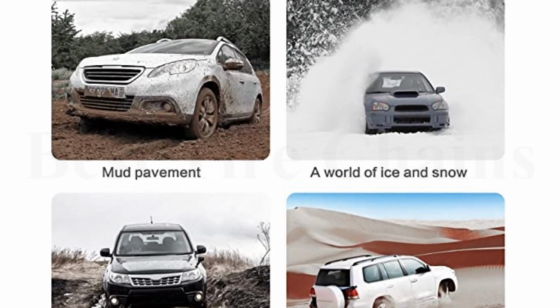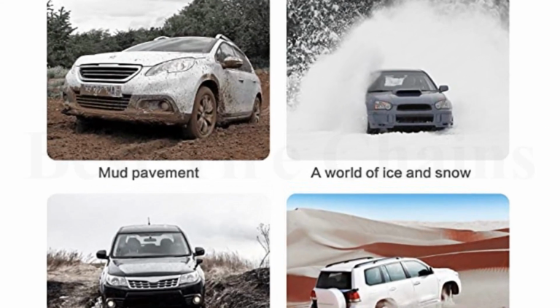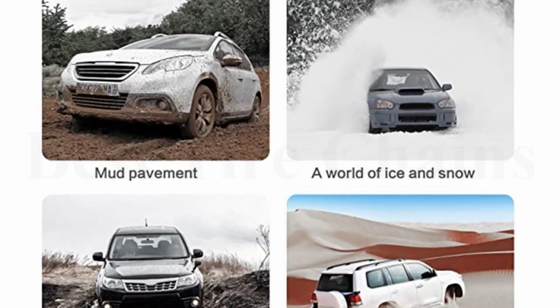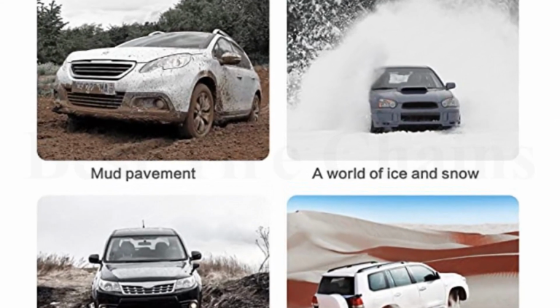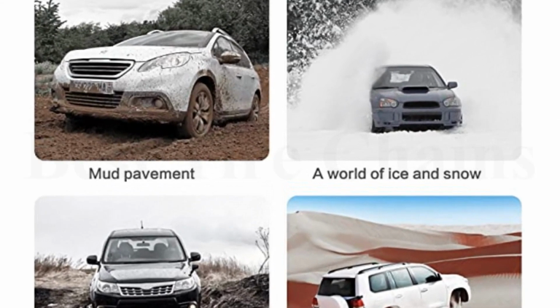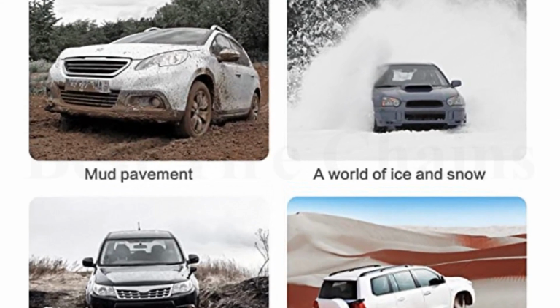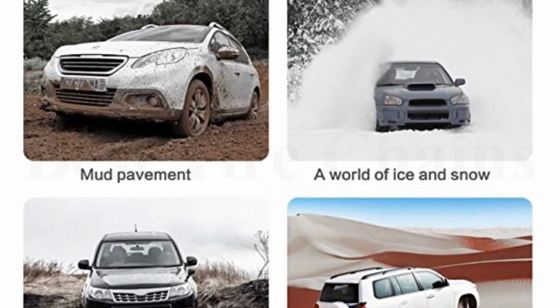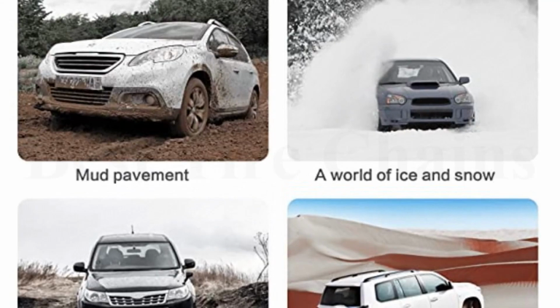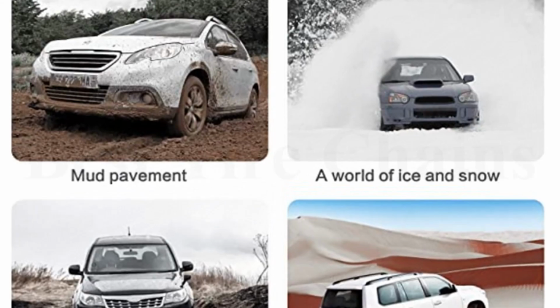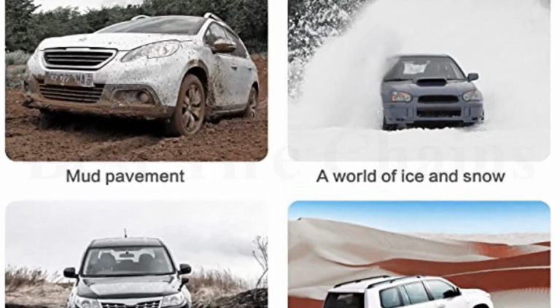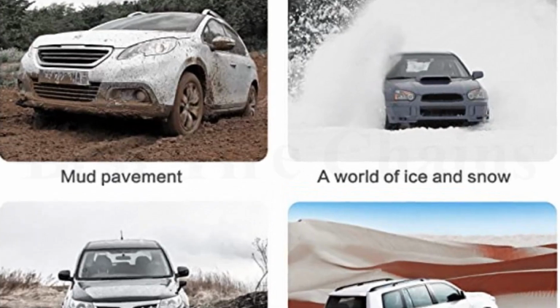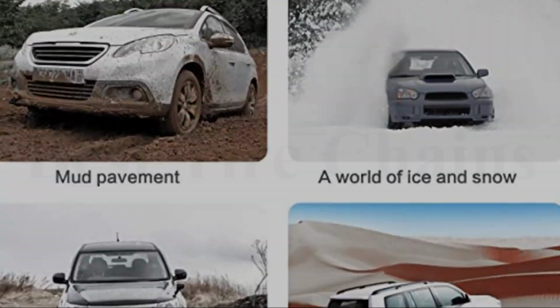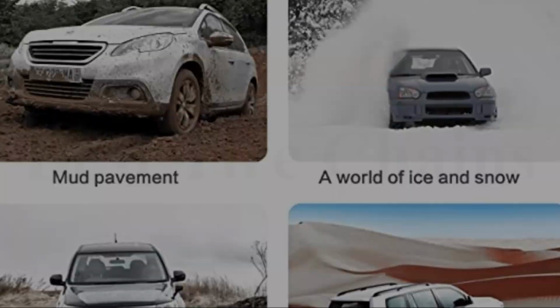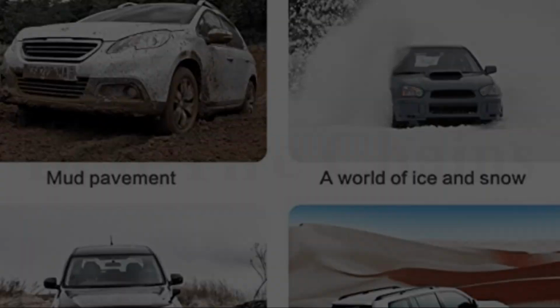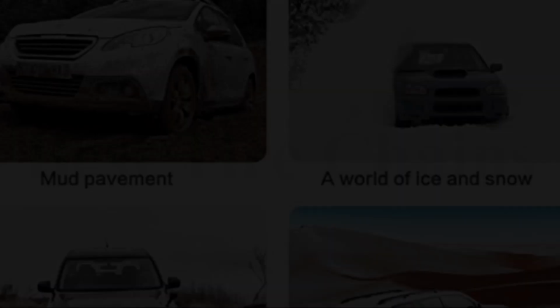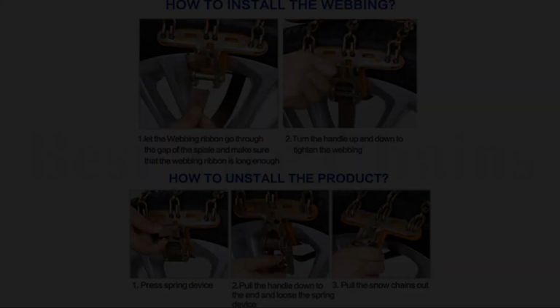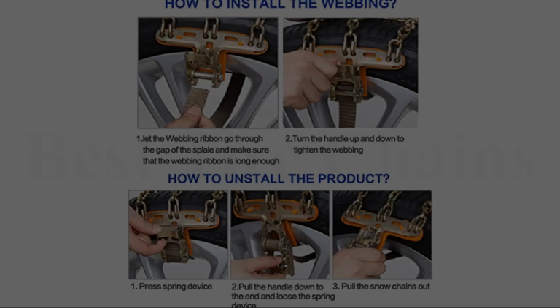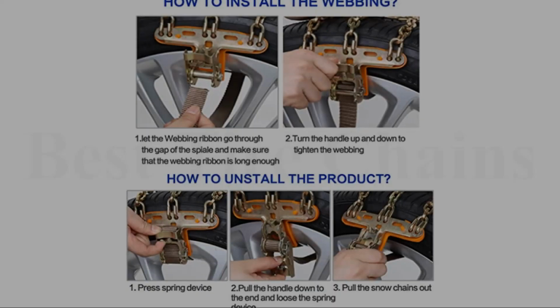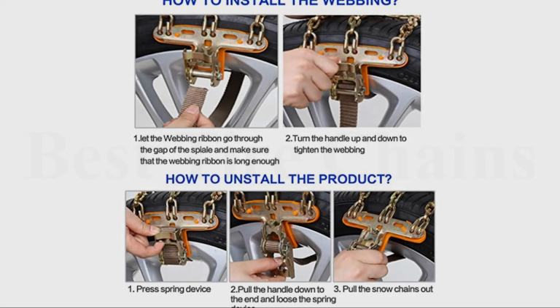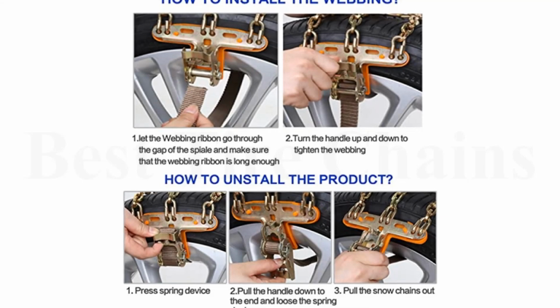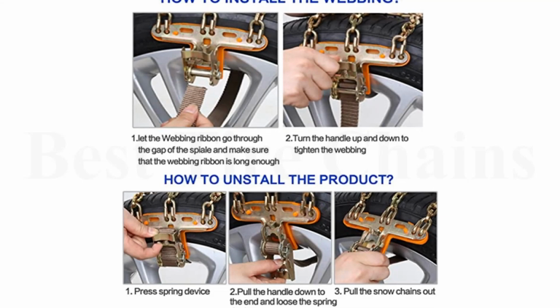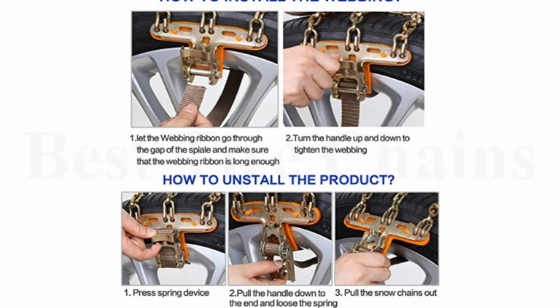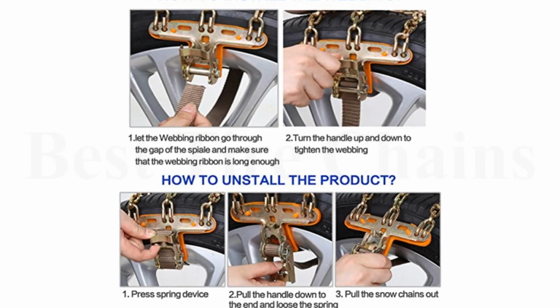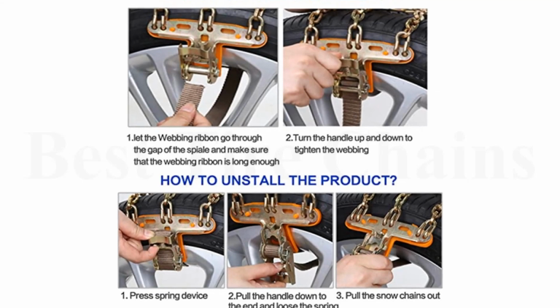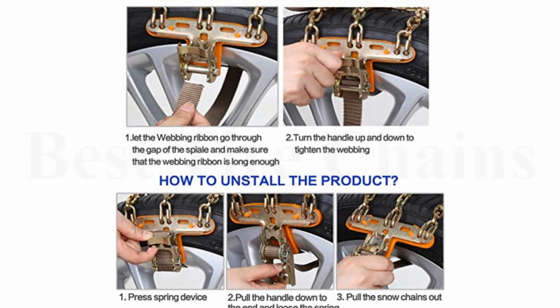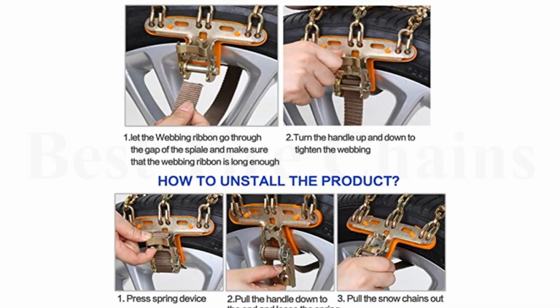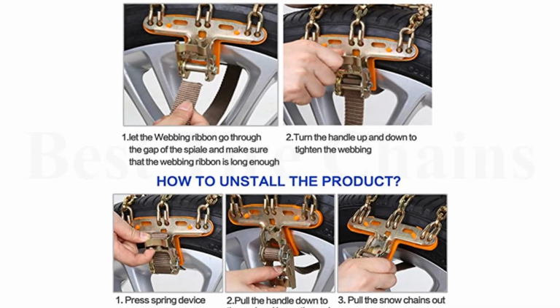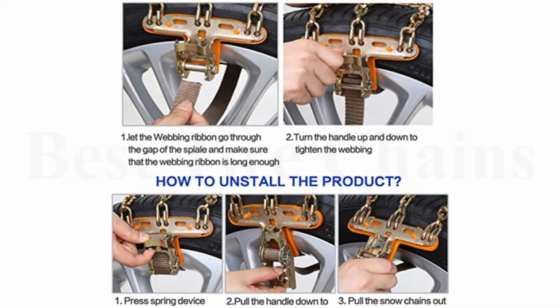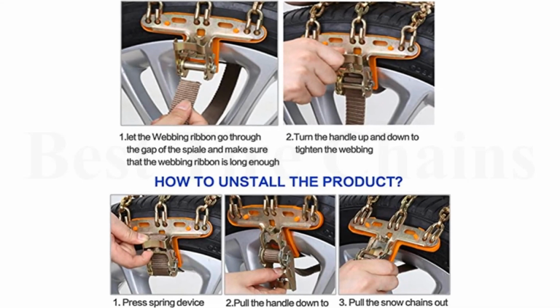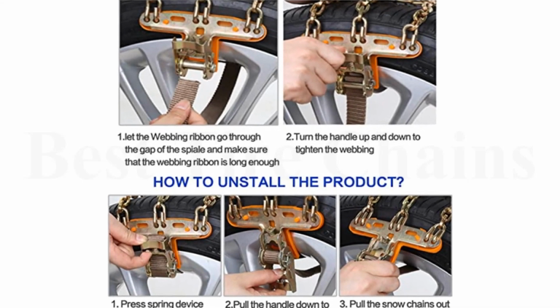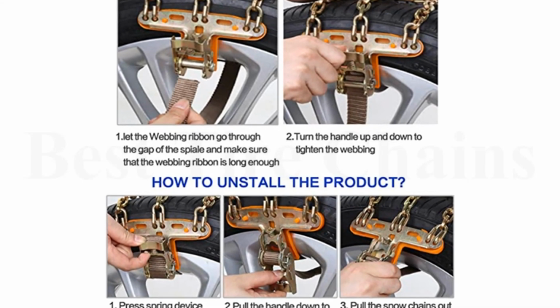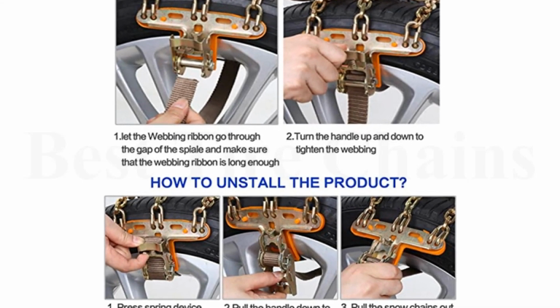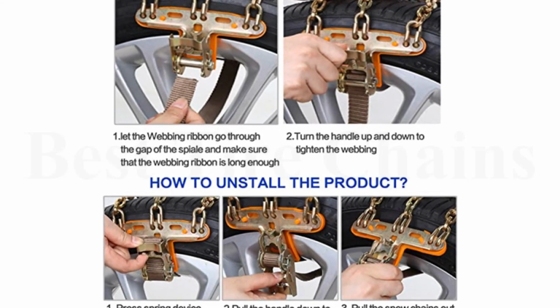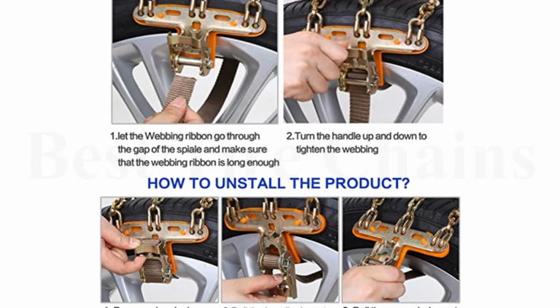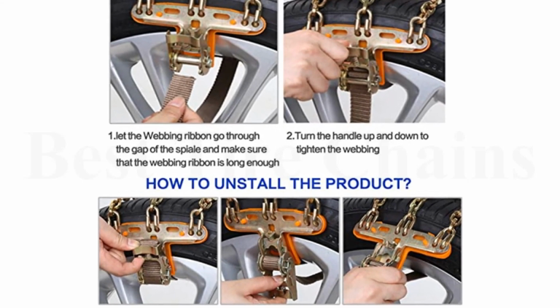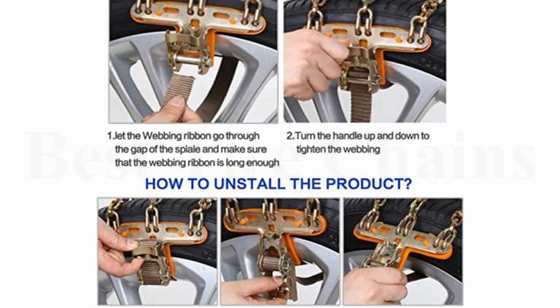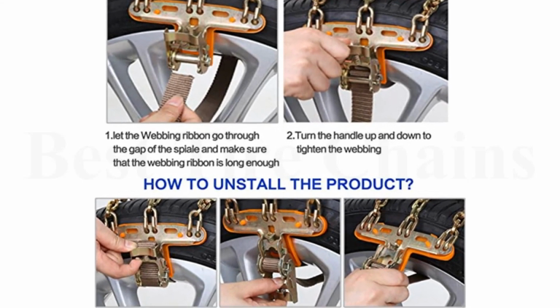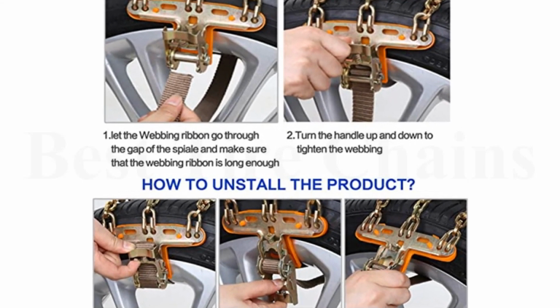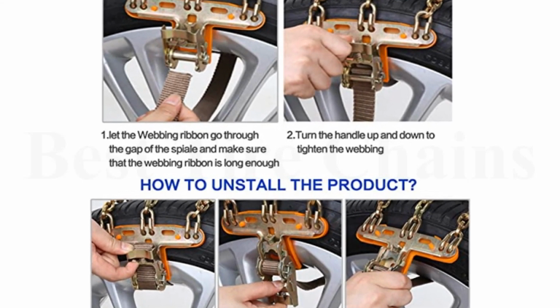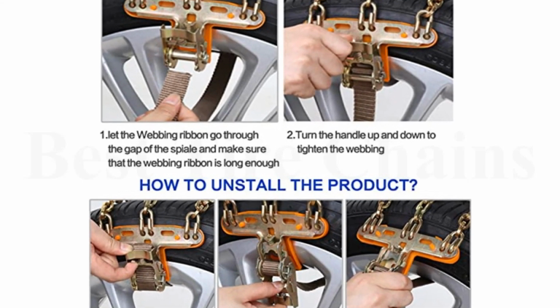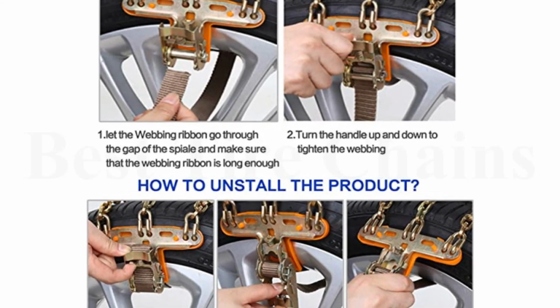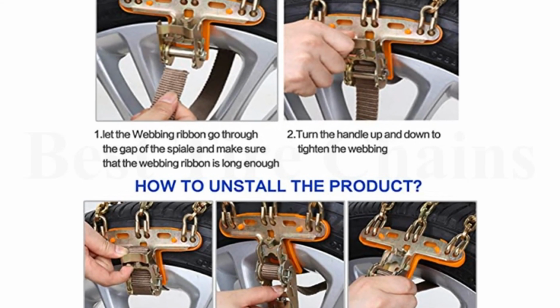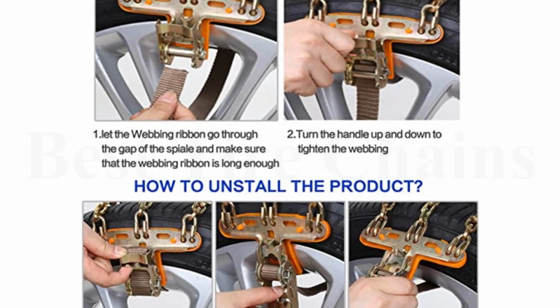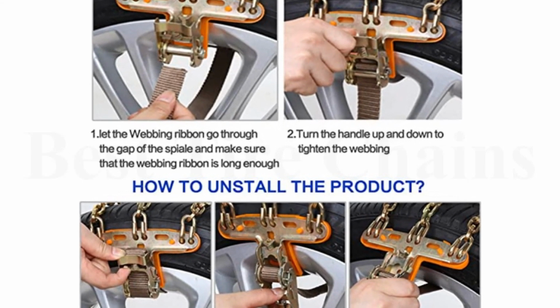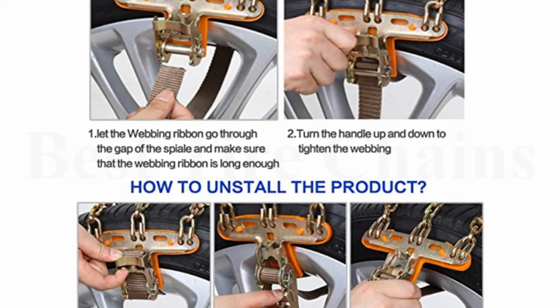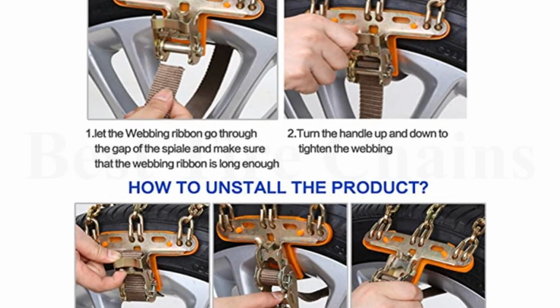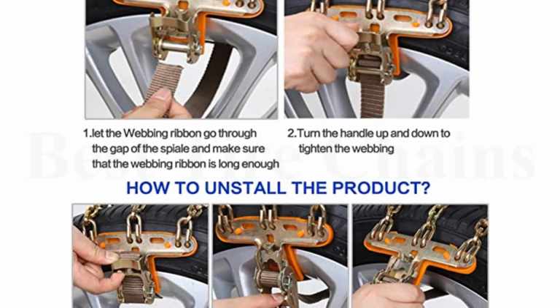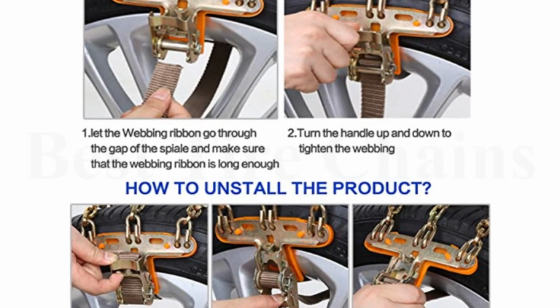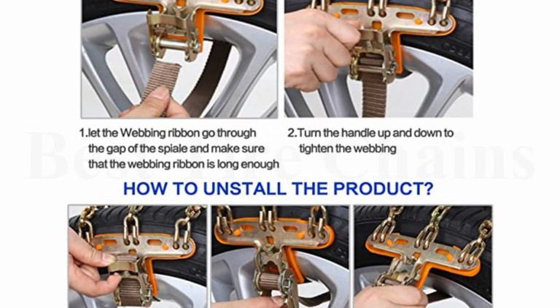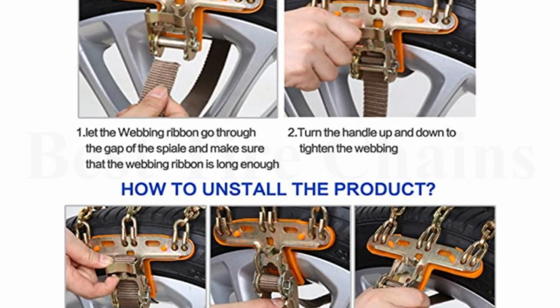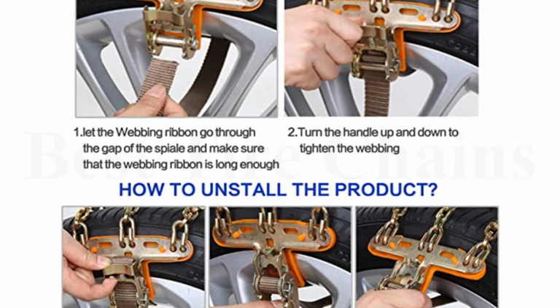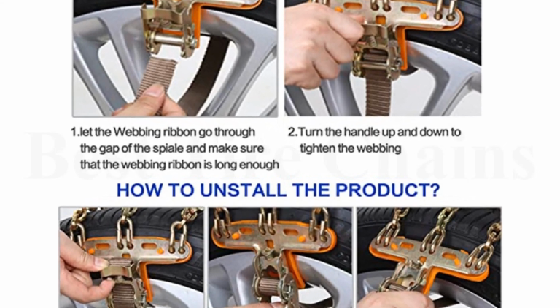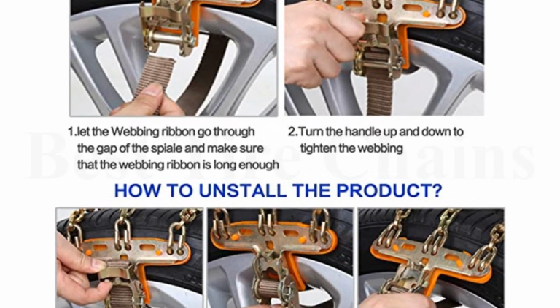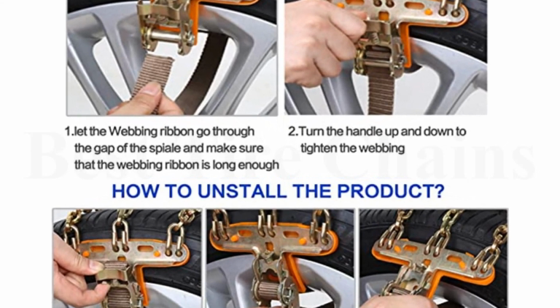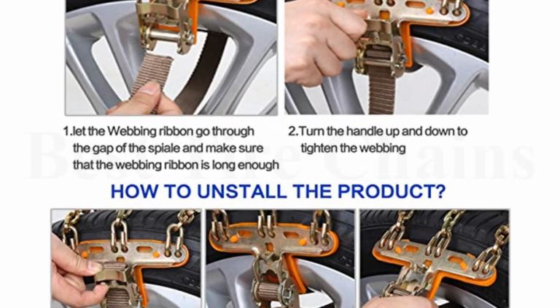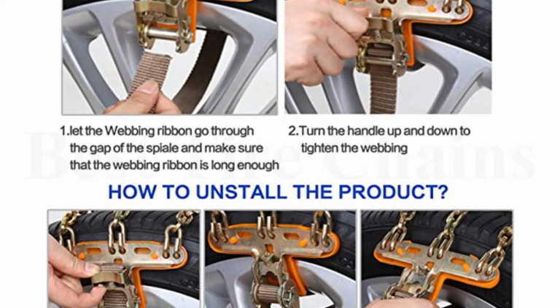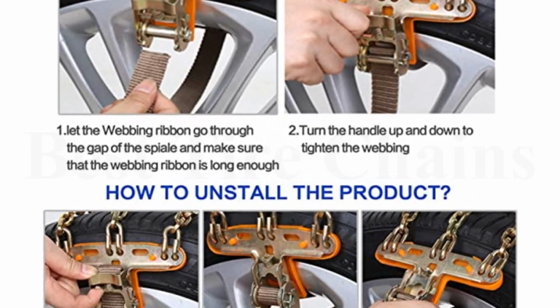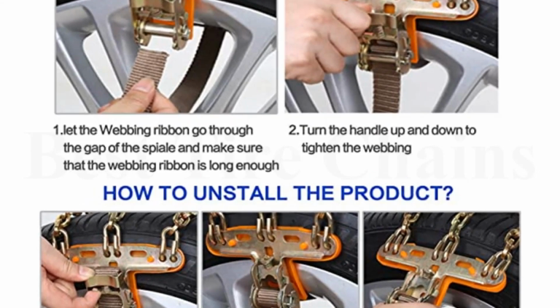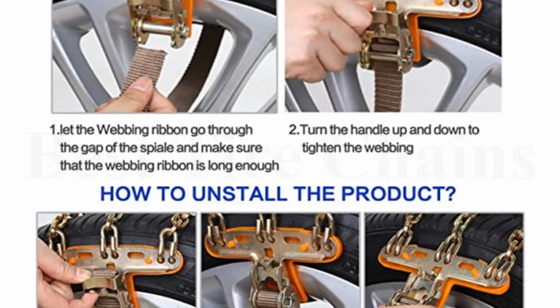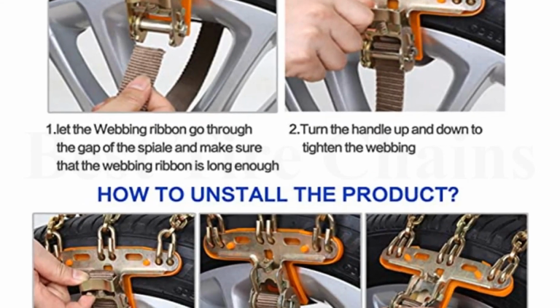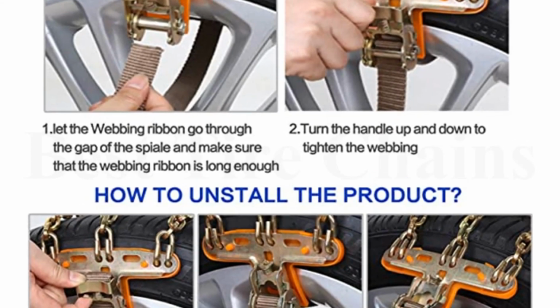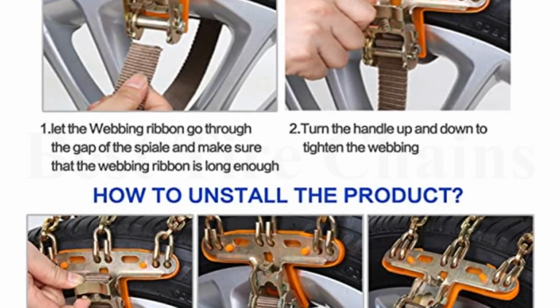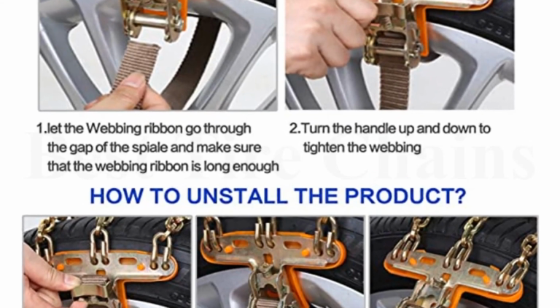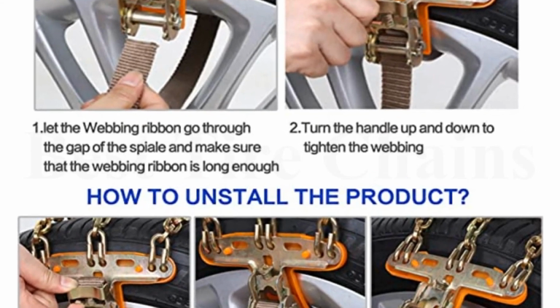Refer to the instructions to install and disassemble the snow chains, and use the ratchet roll to tighten and loosen the chains quickly and conveniently.